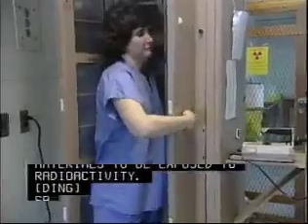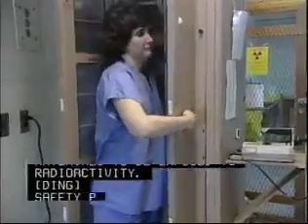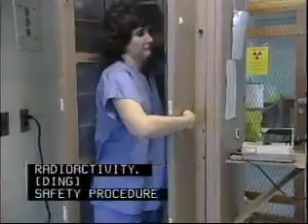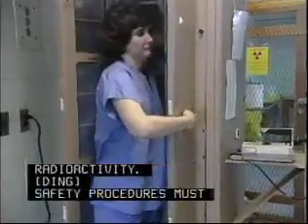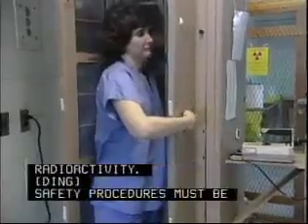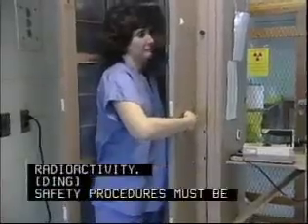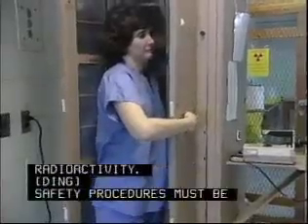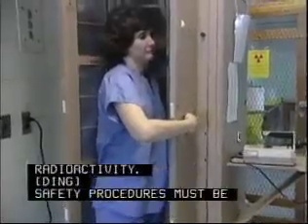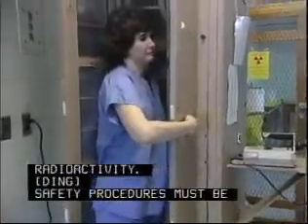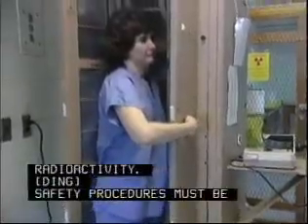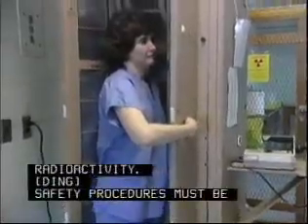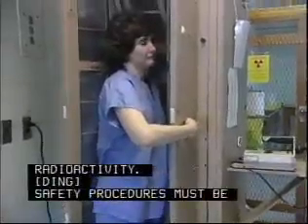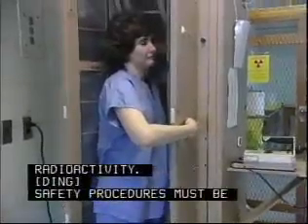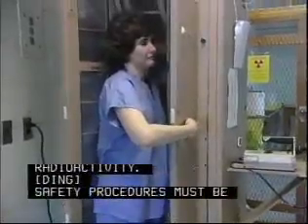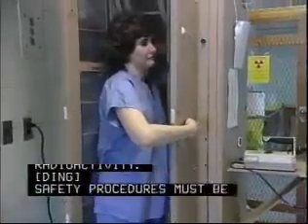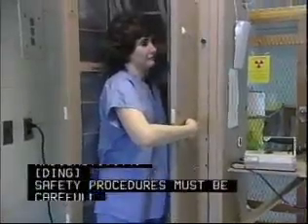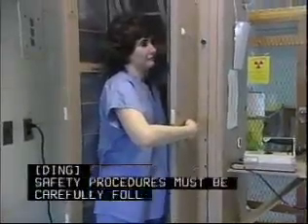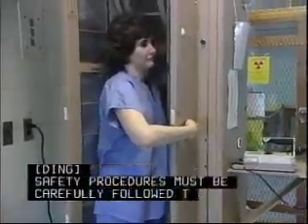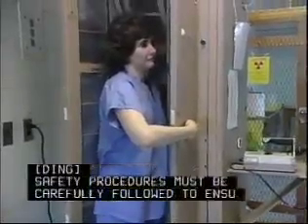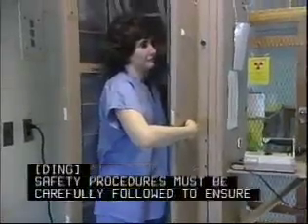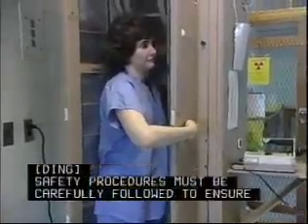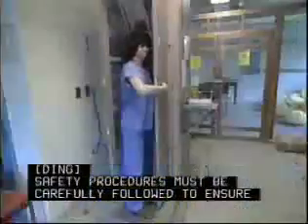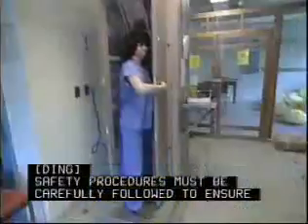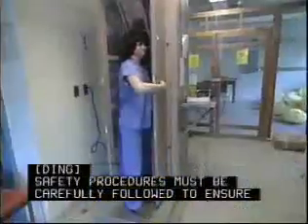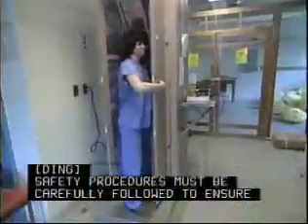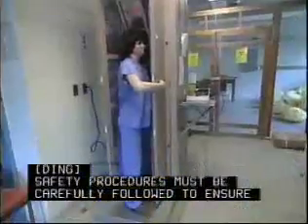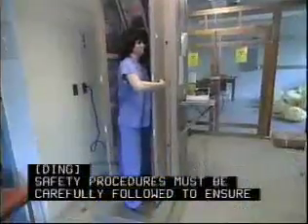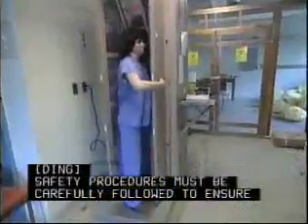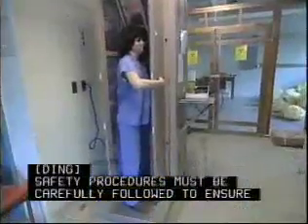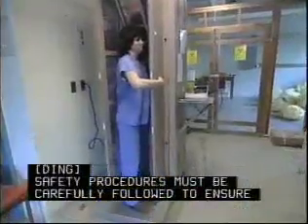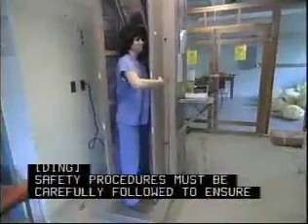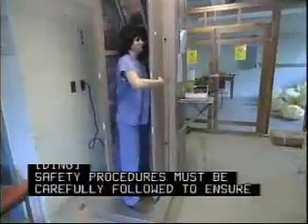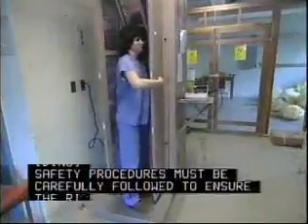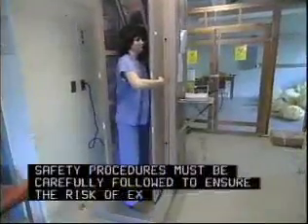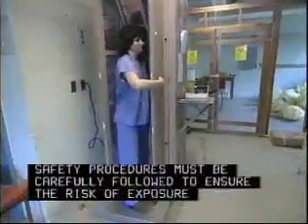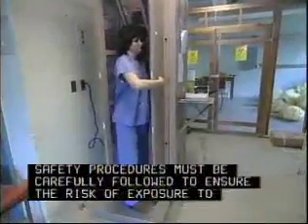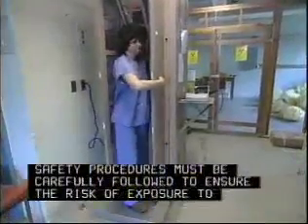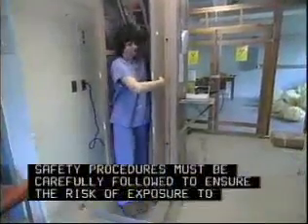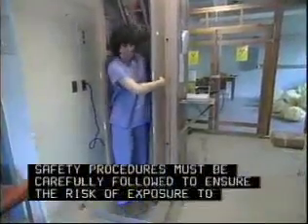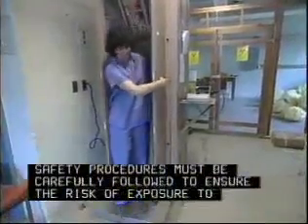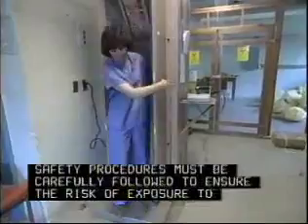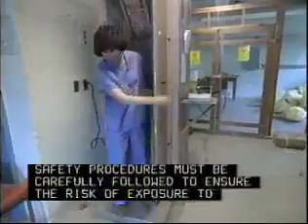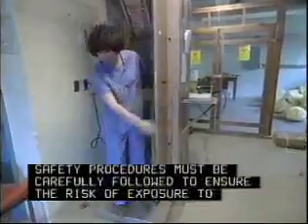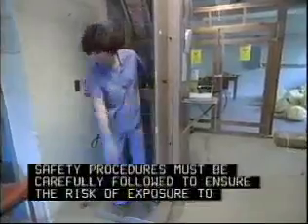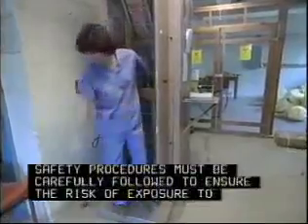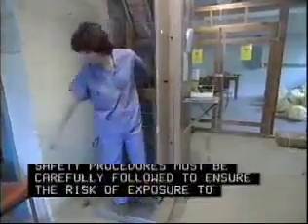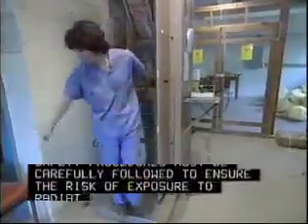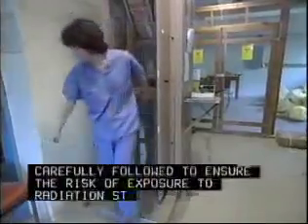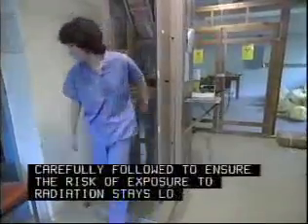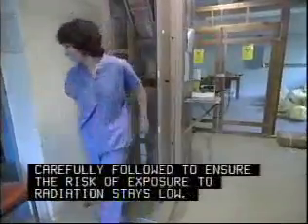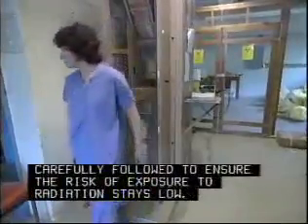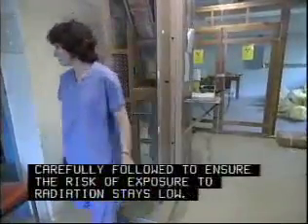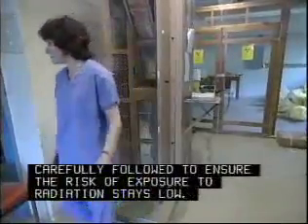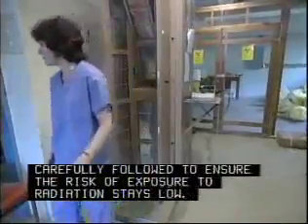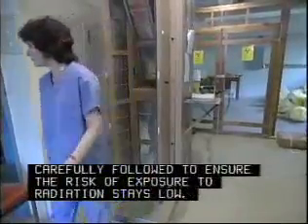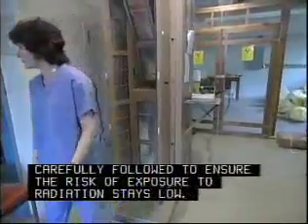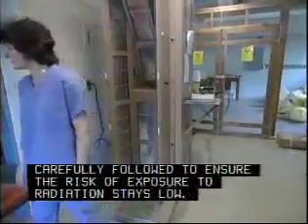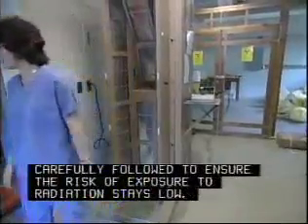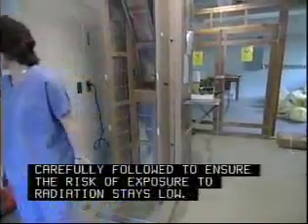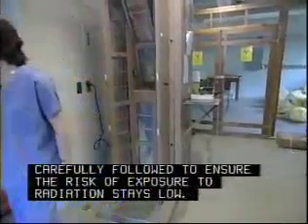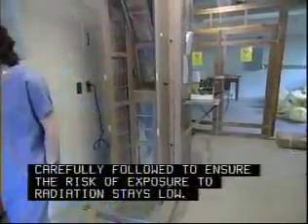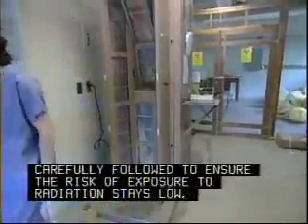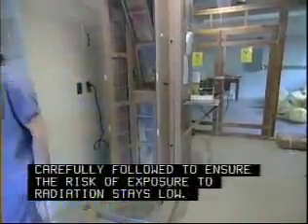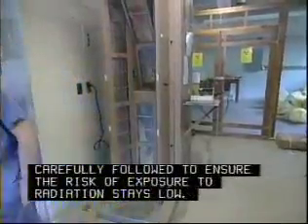Safety procedures must be maintained, and they ensure the risk of exposure to radiation stays low.